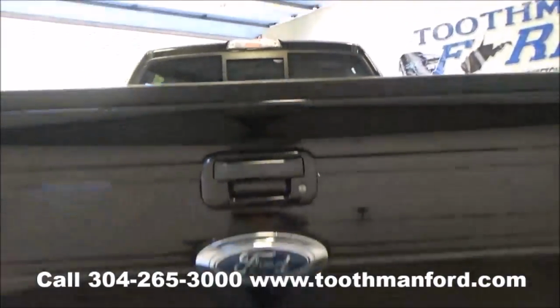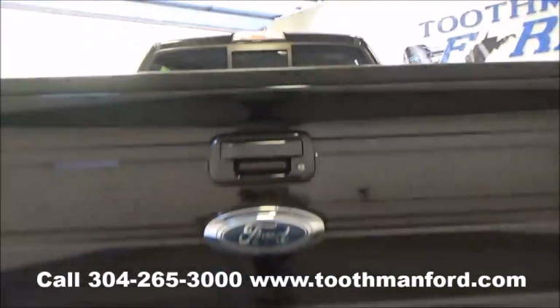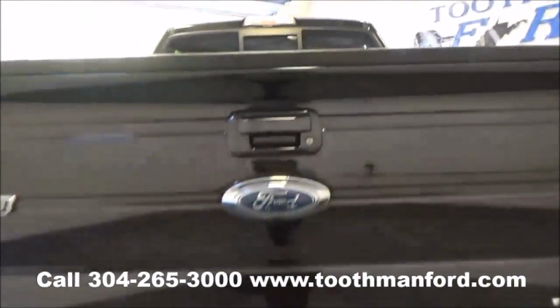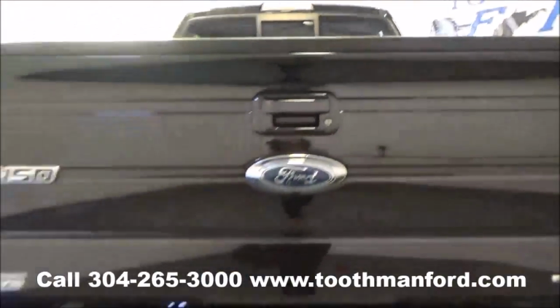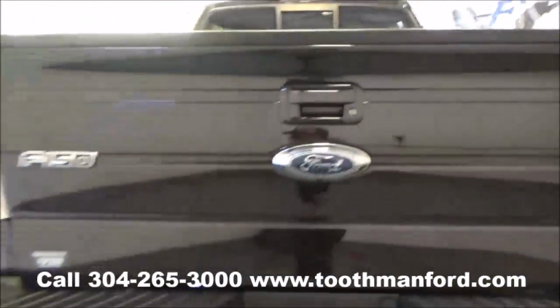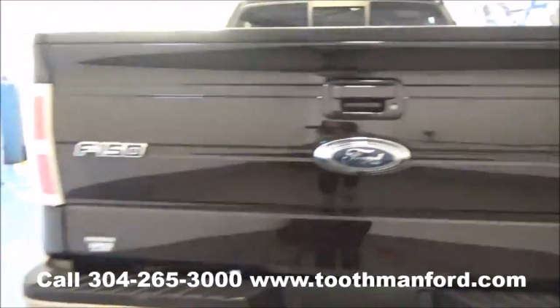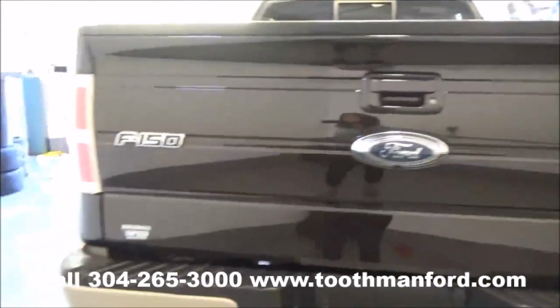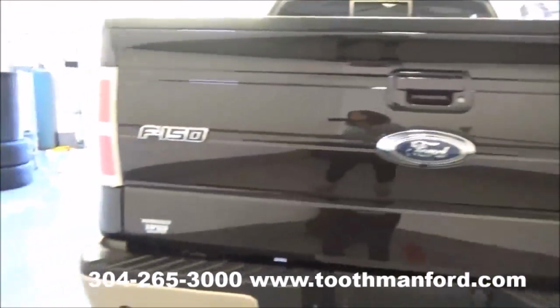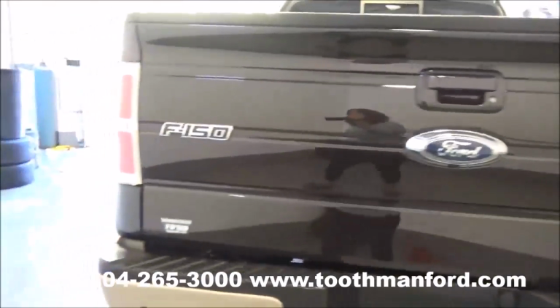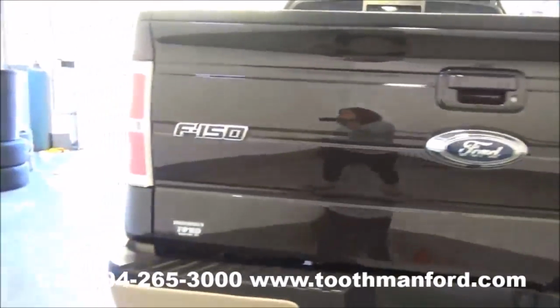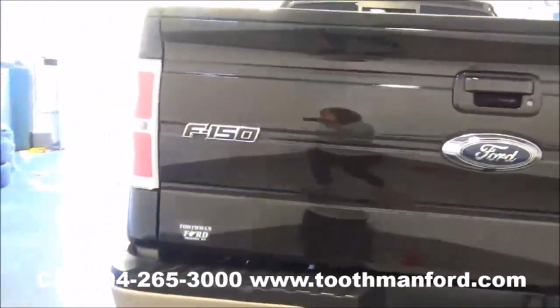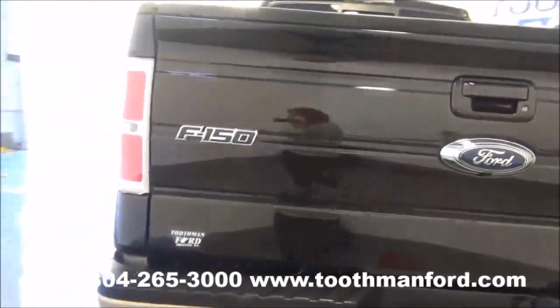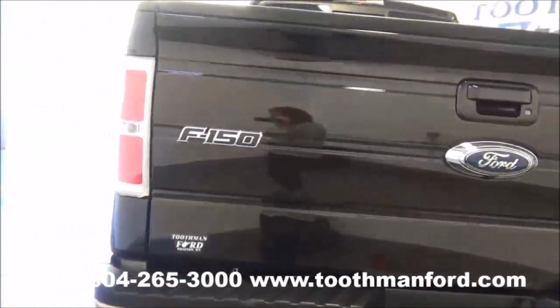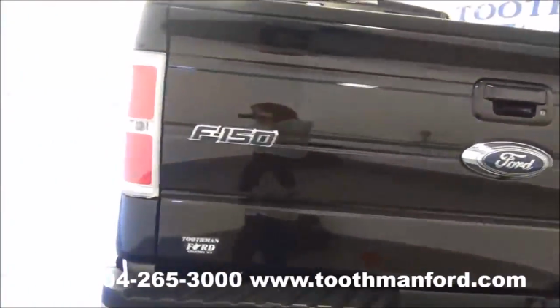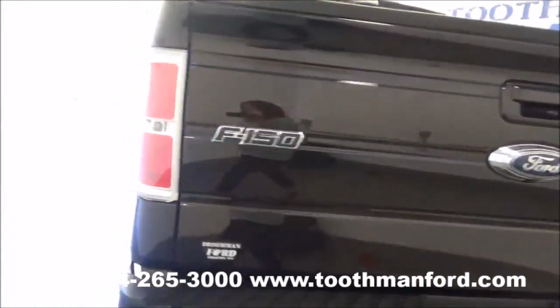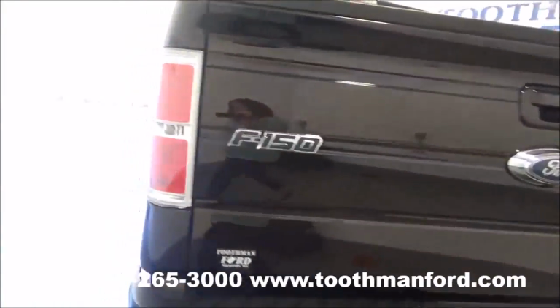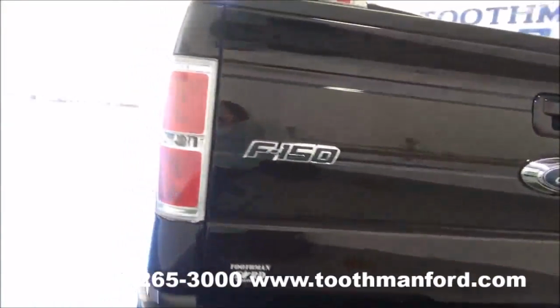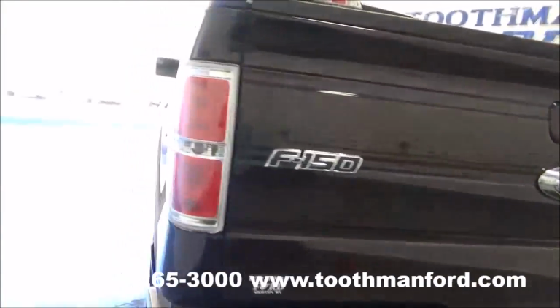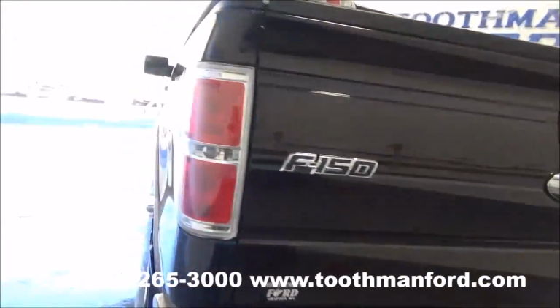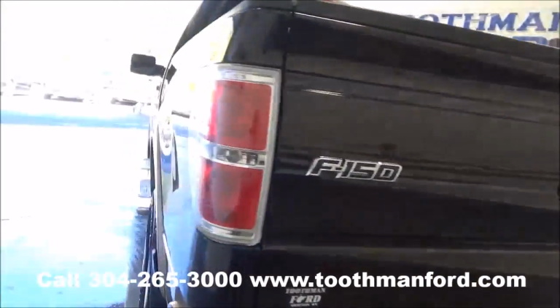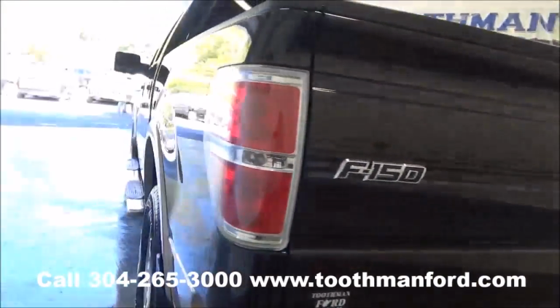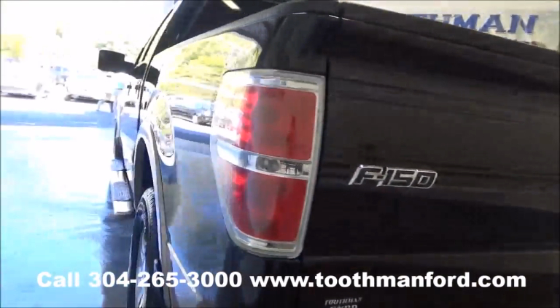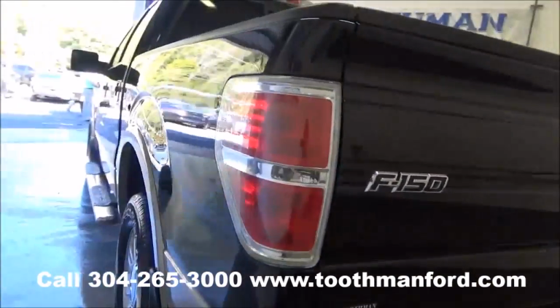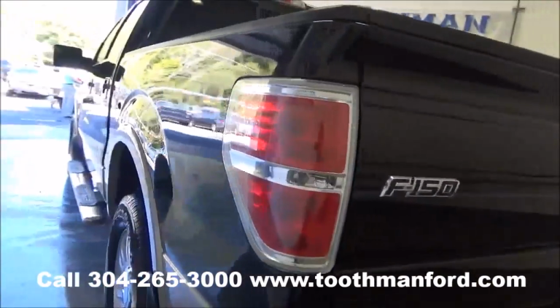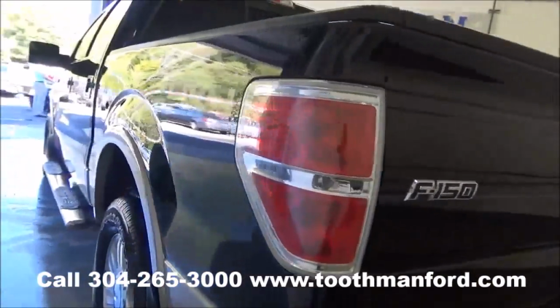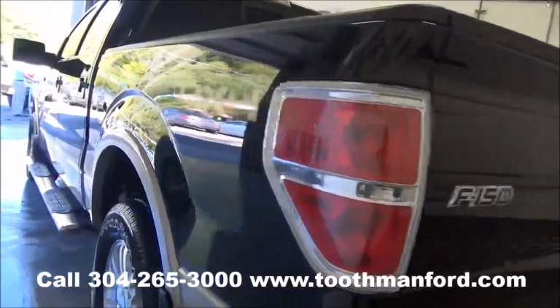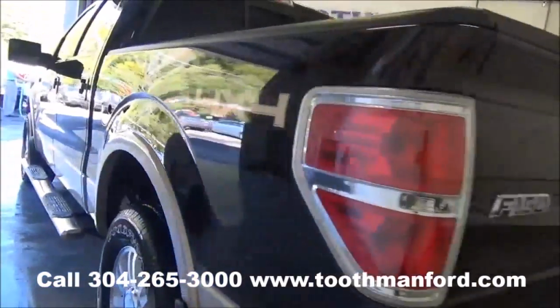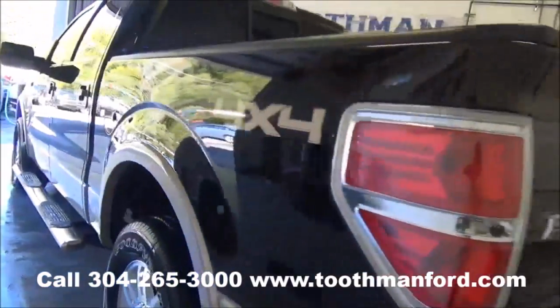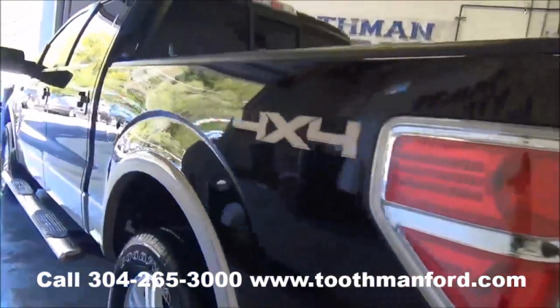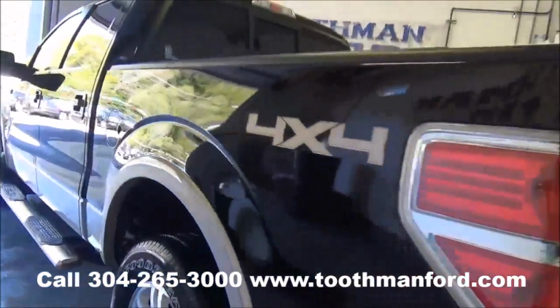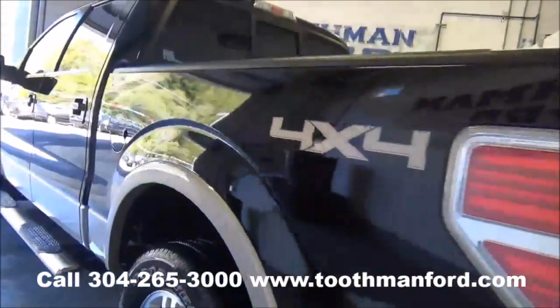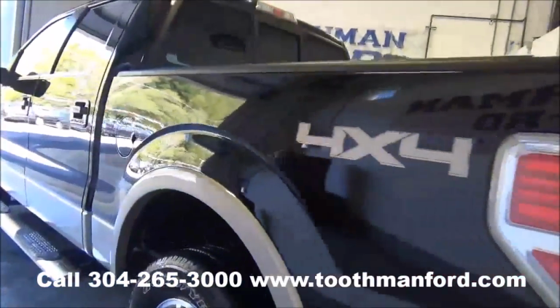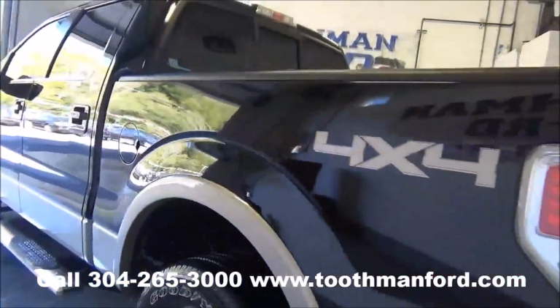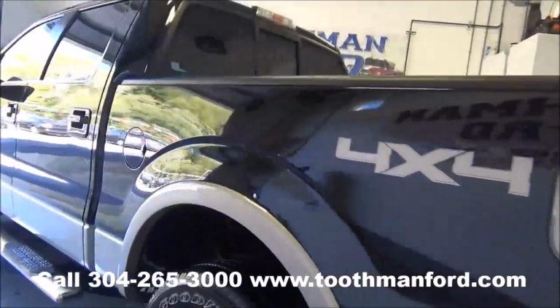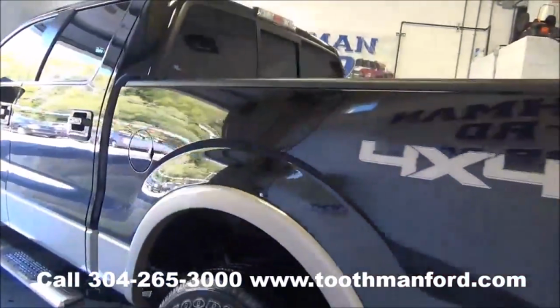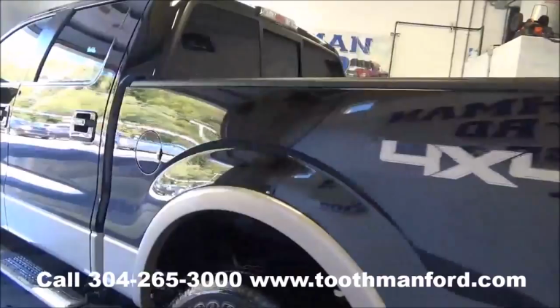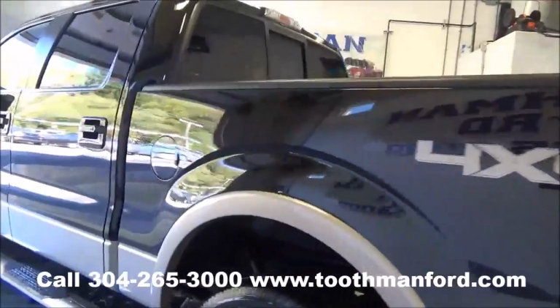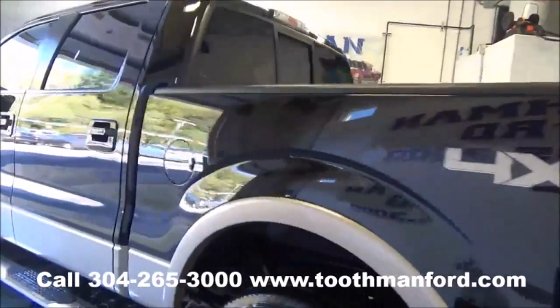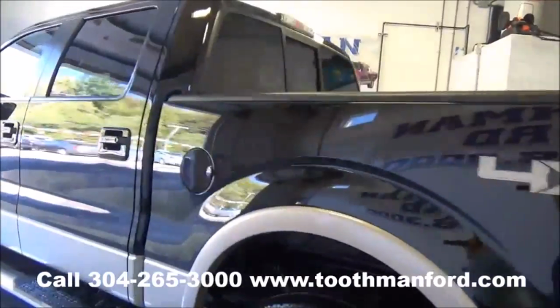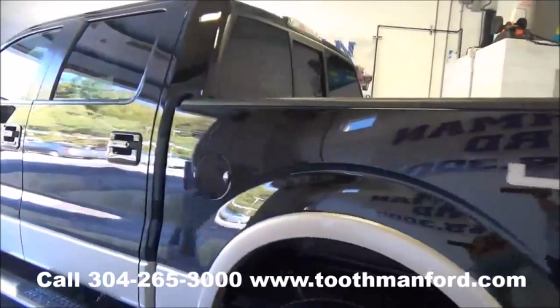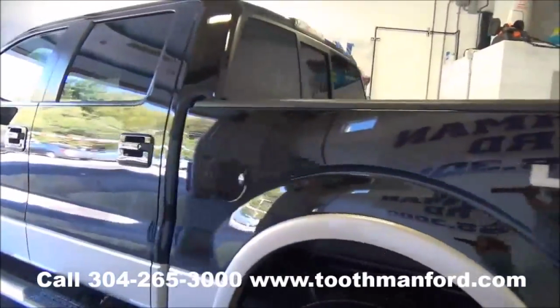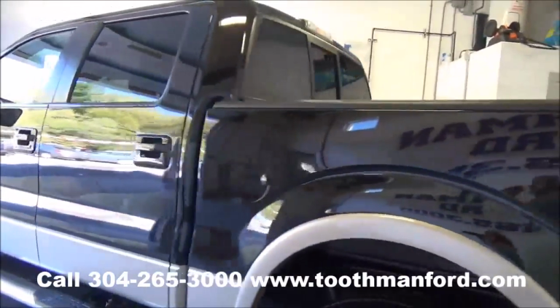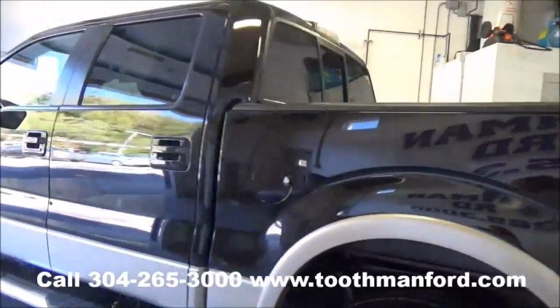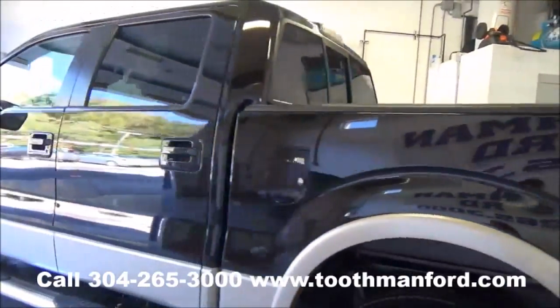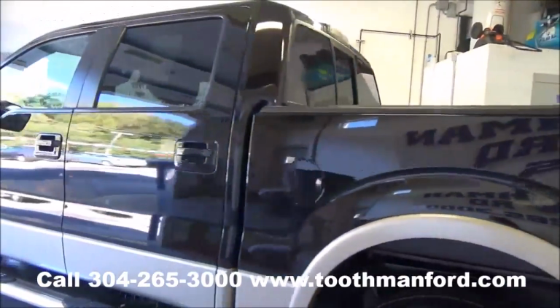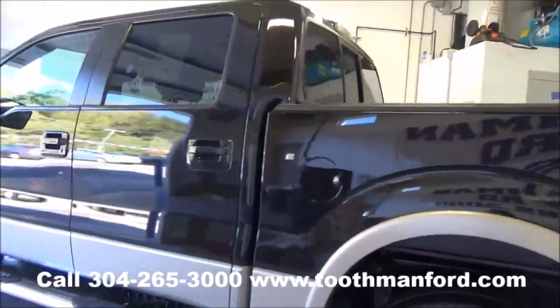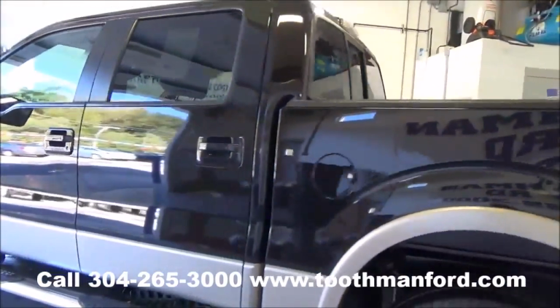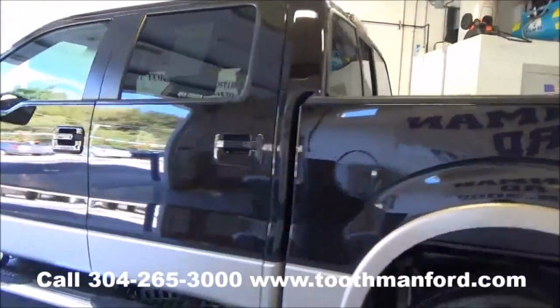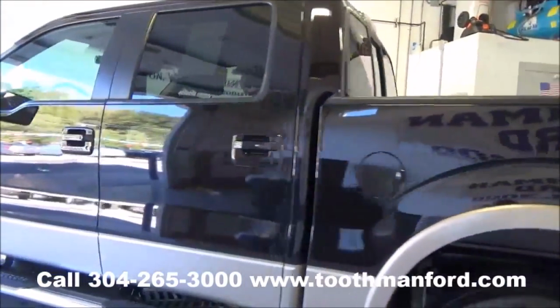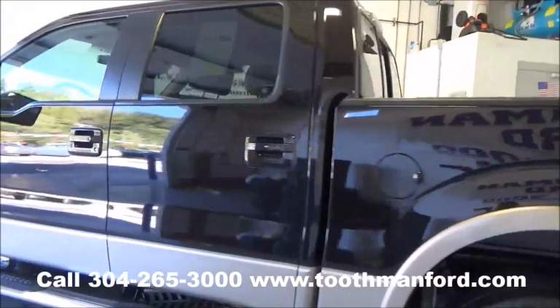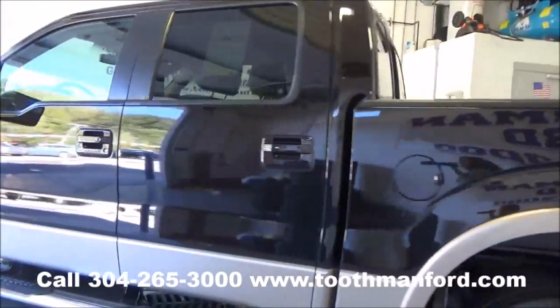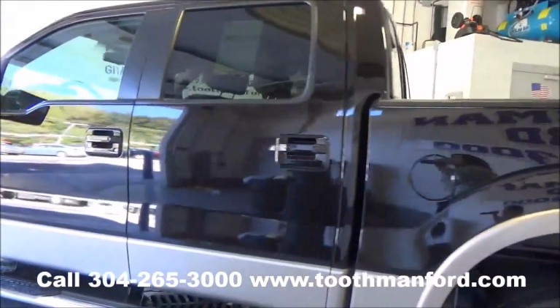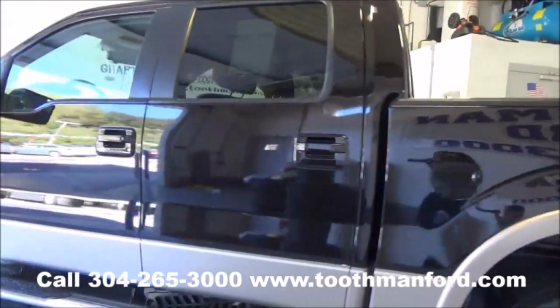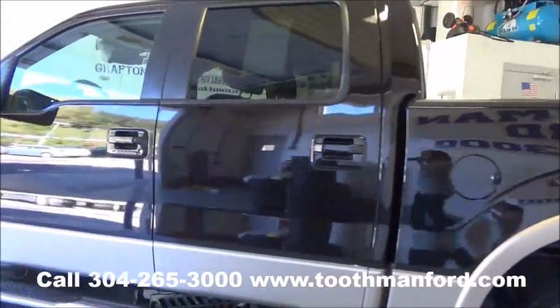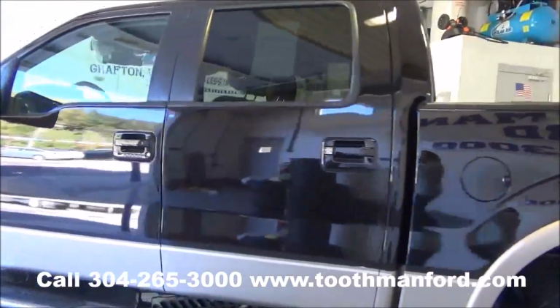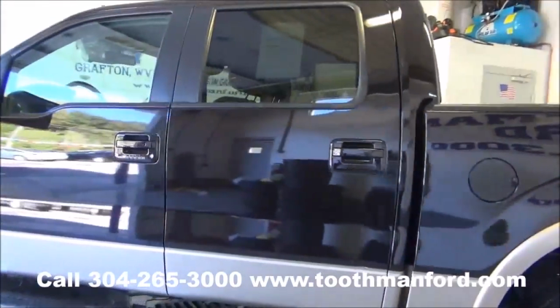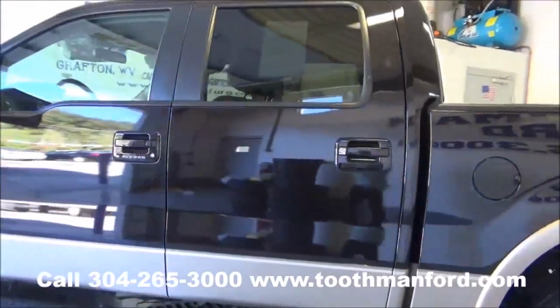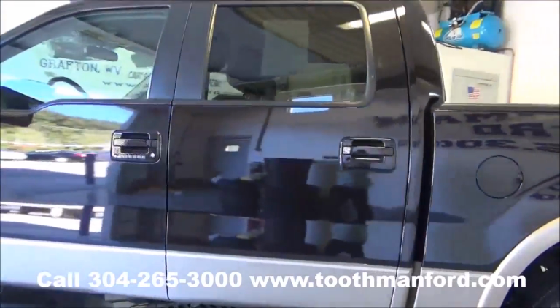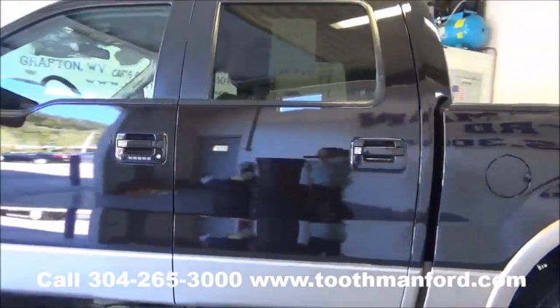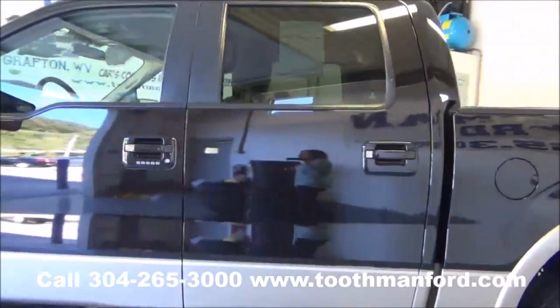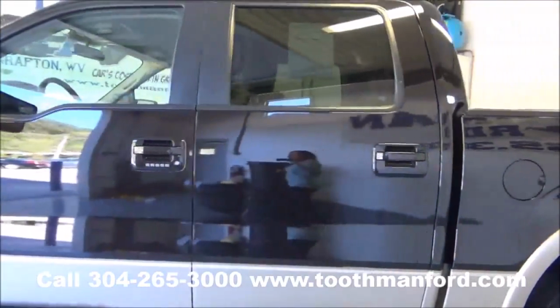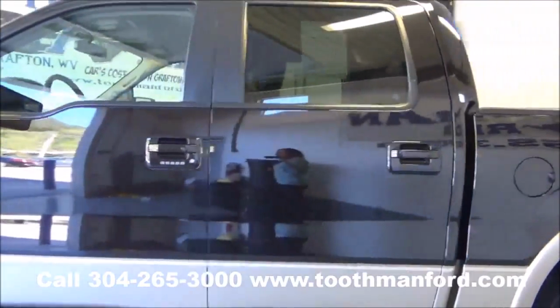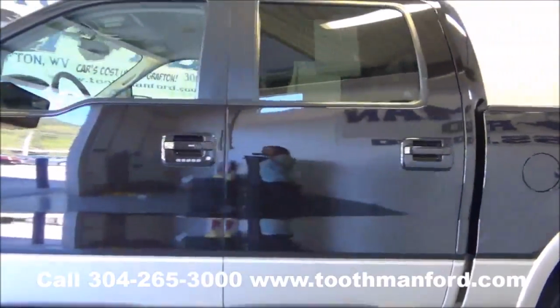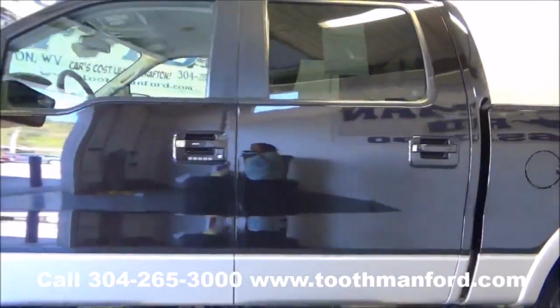Clean auto check. One local owner, two sets of keys. Ready to go. Keyless entry with 36,000 miles.